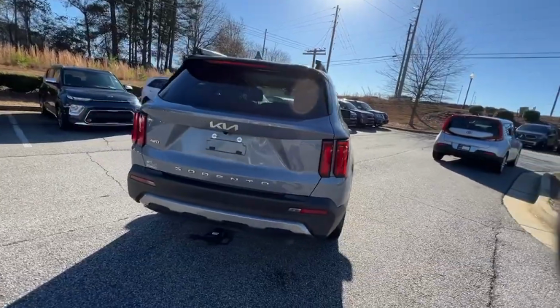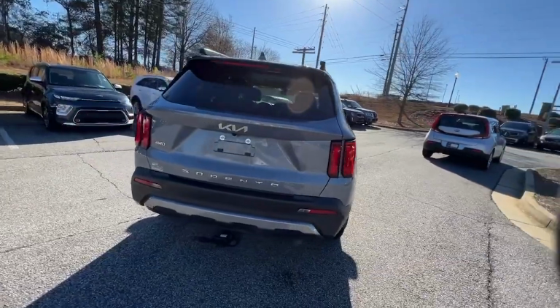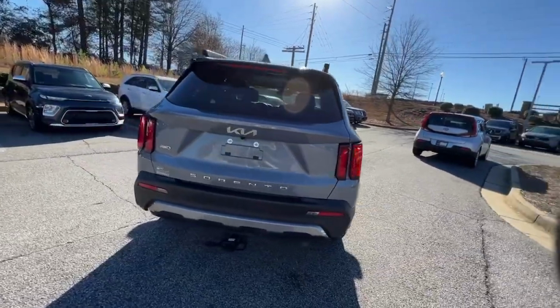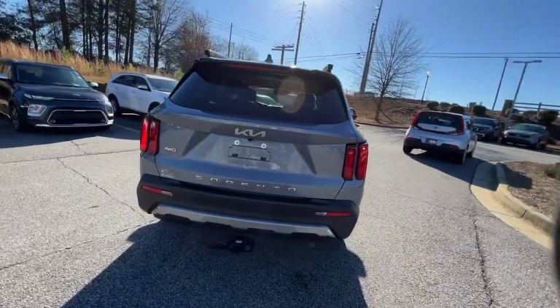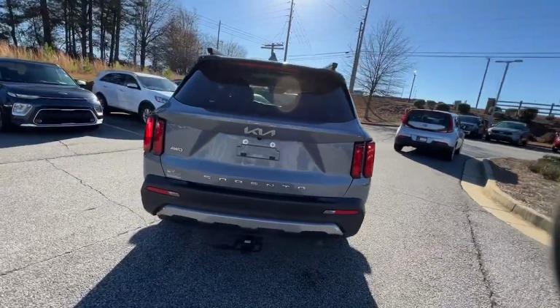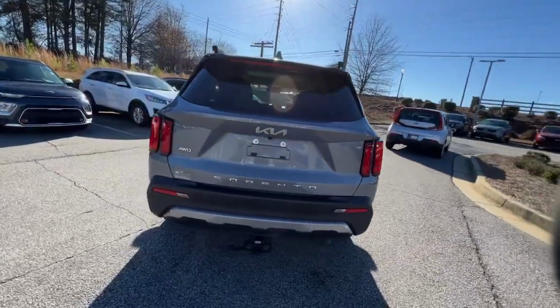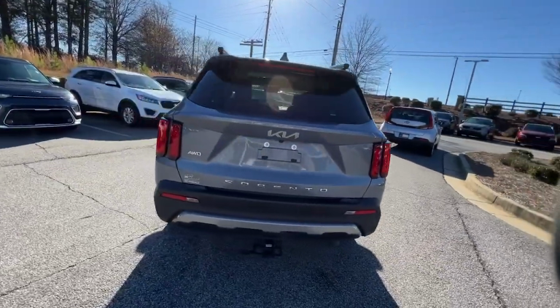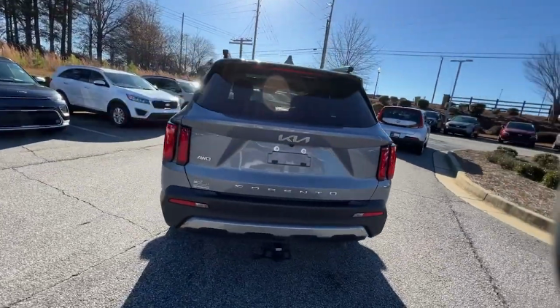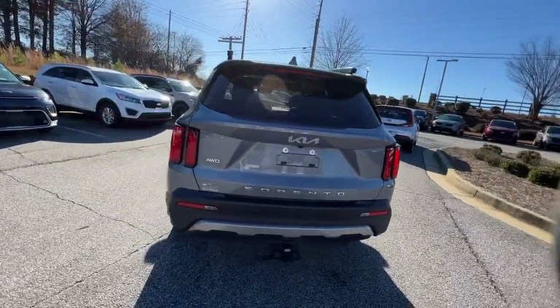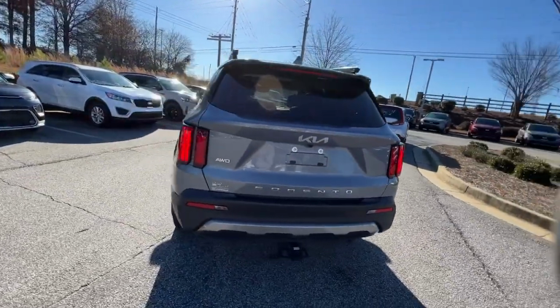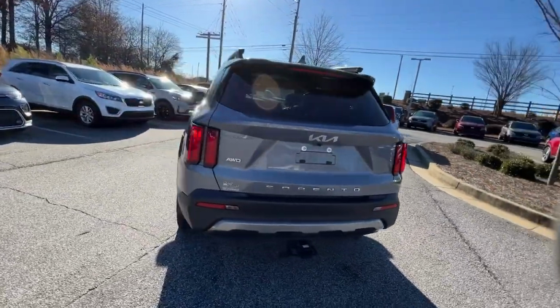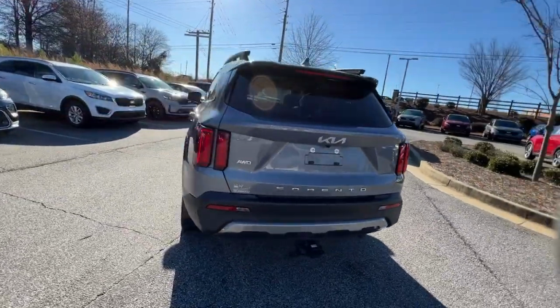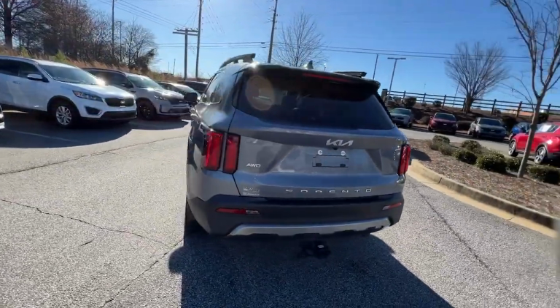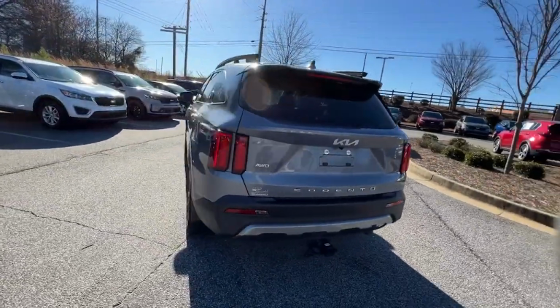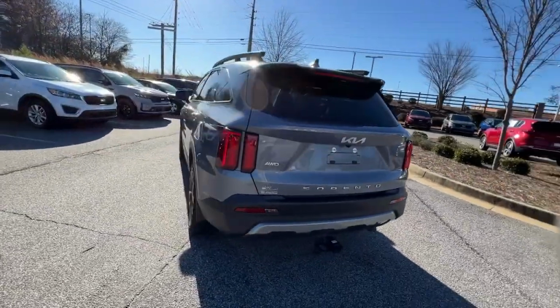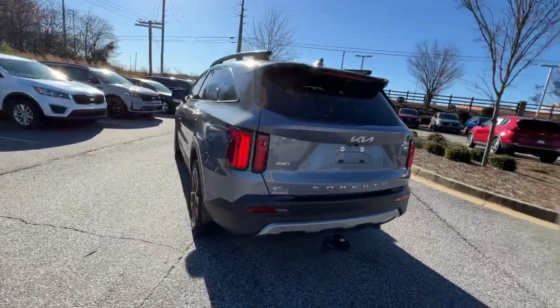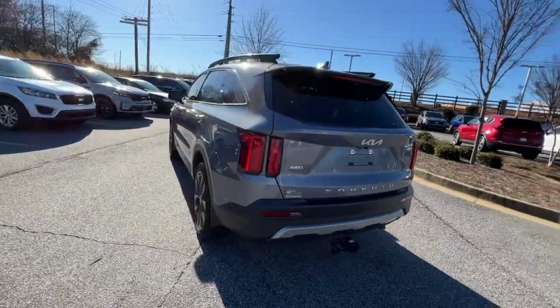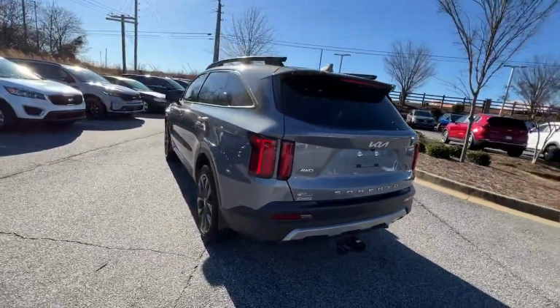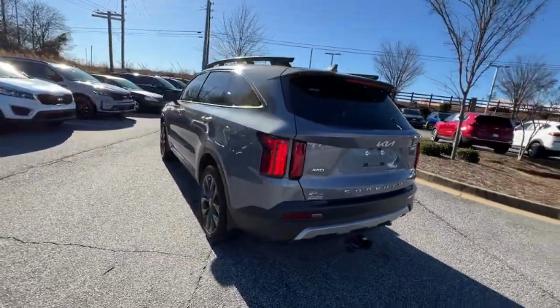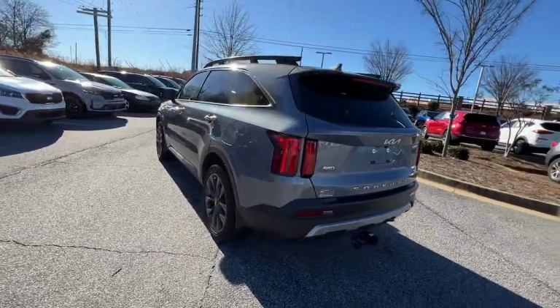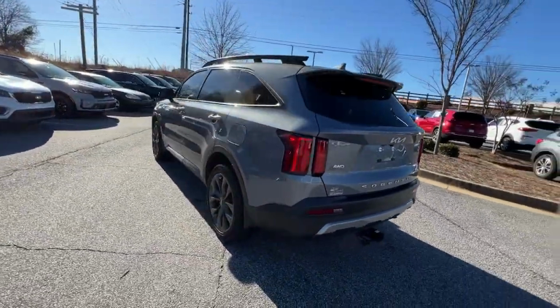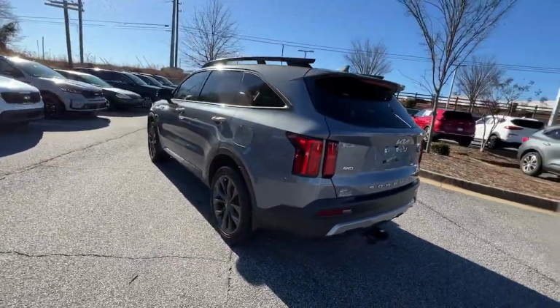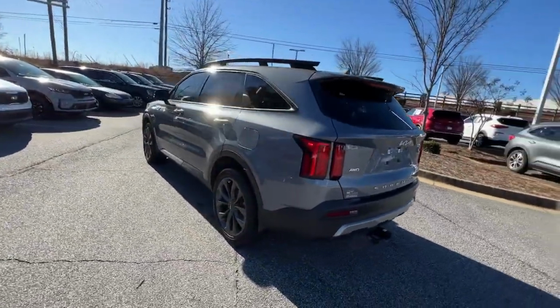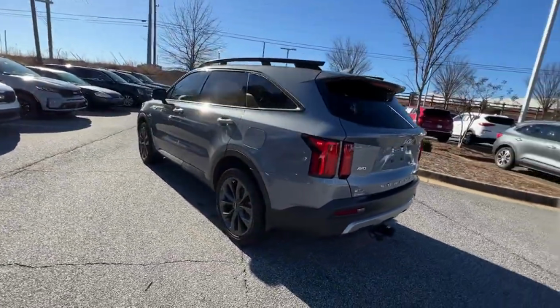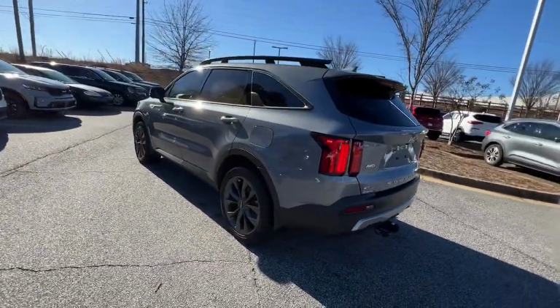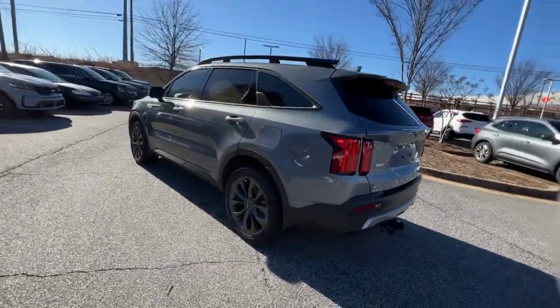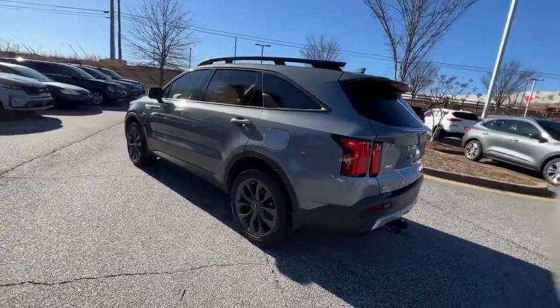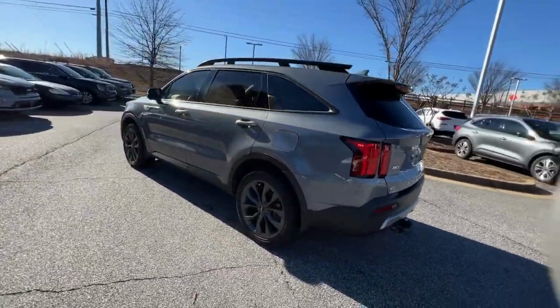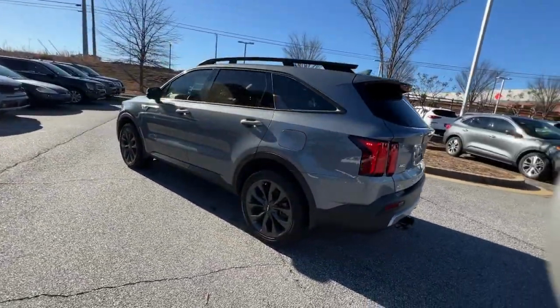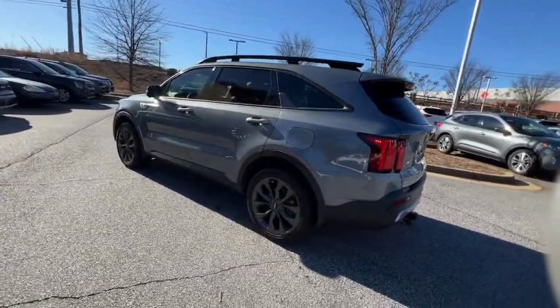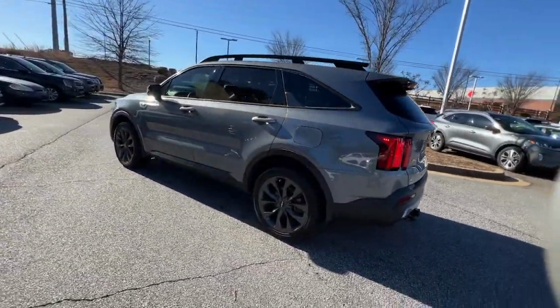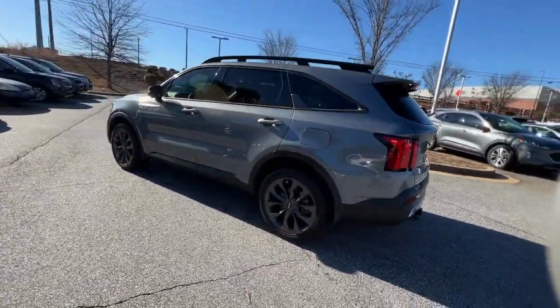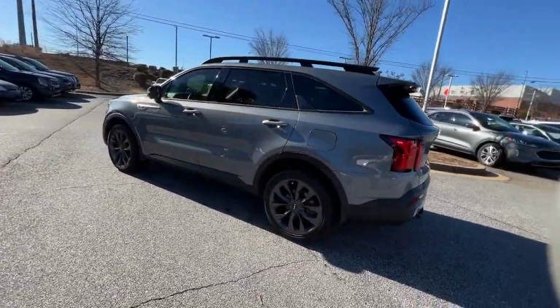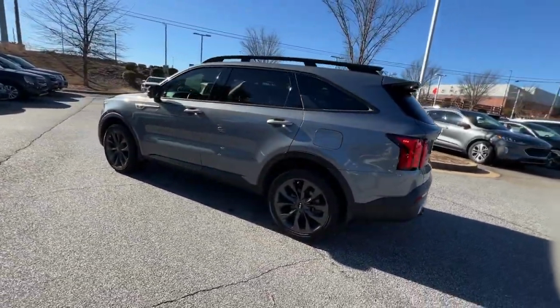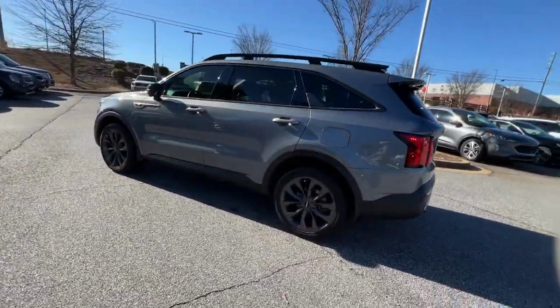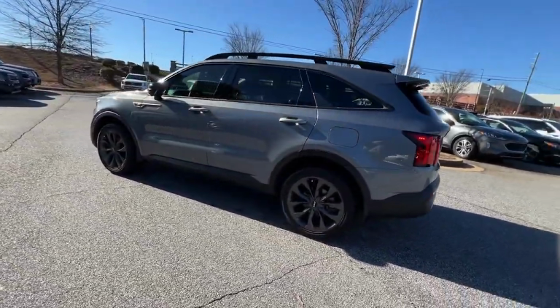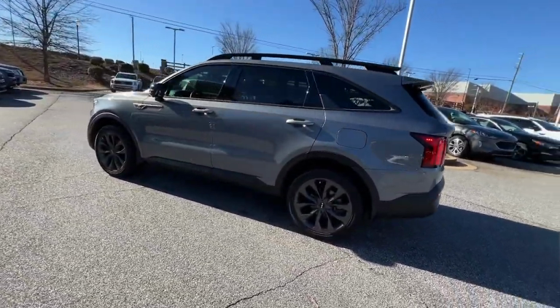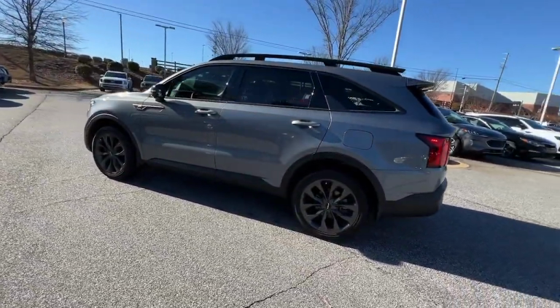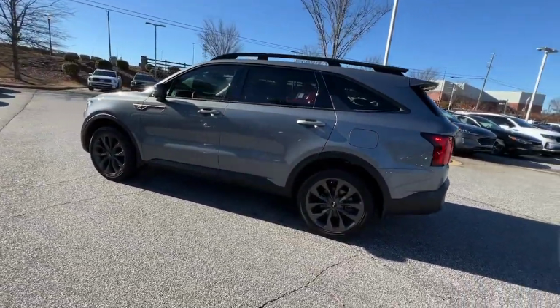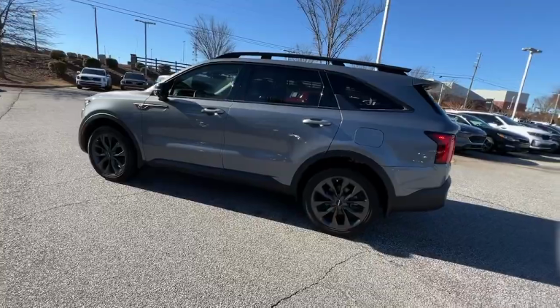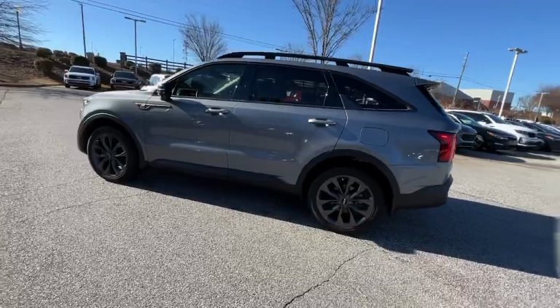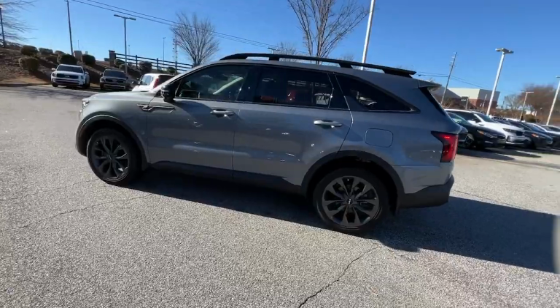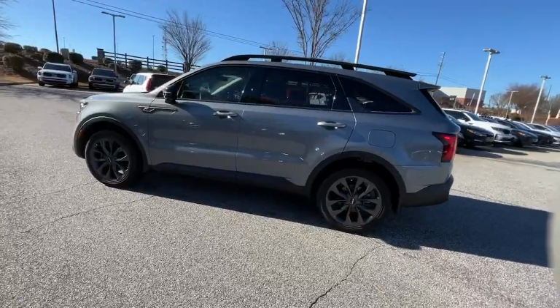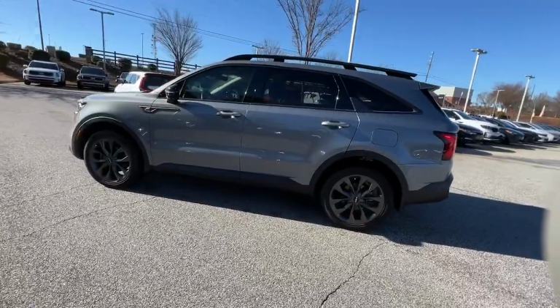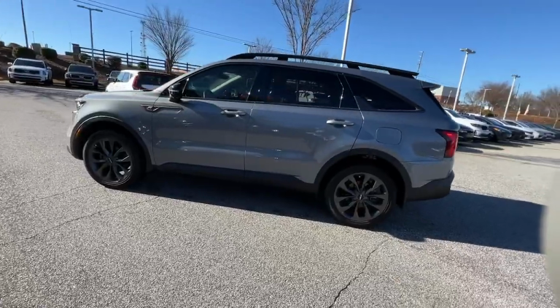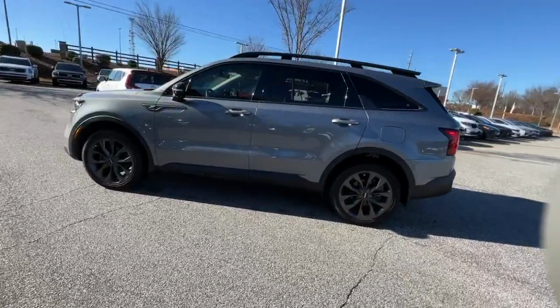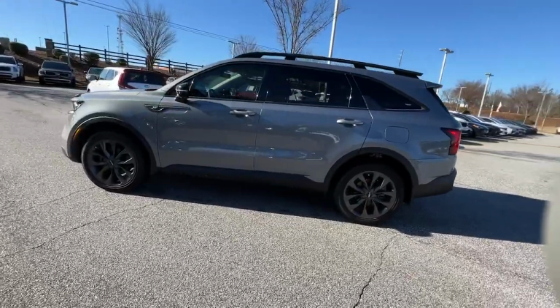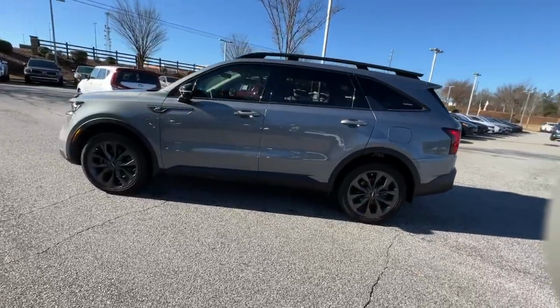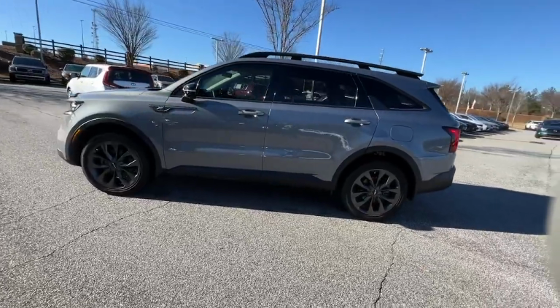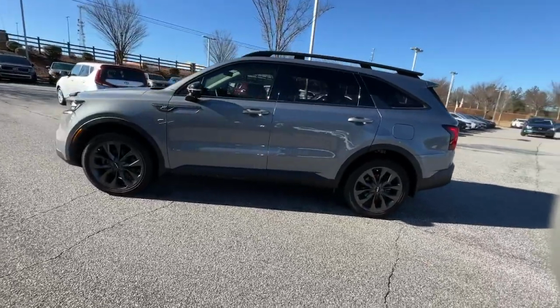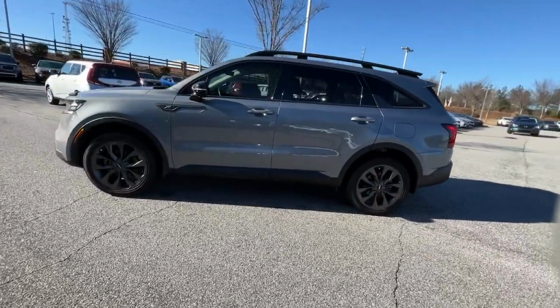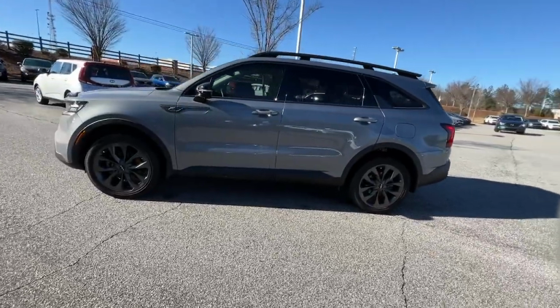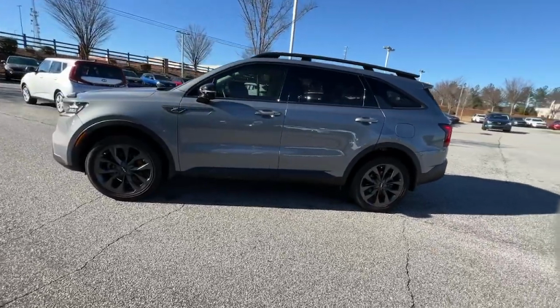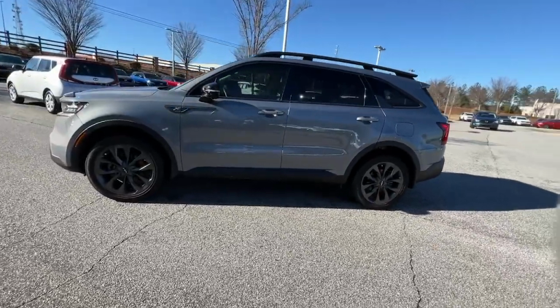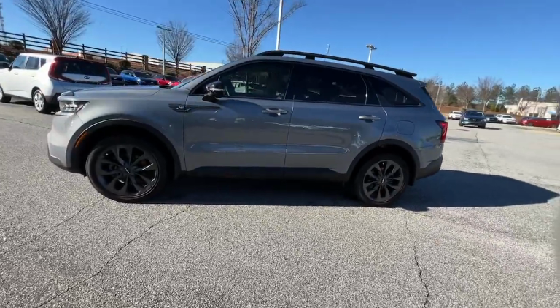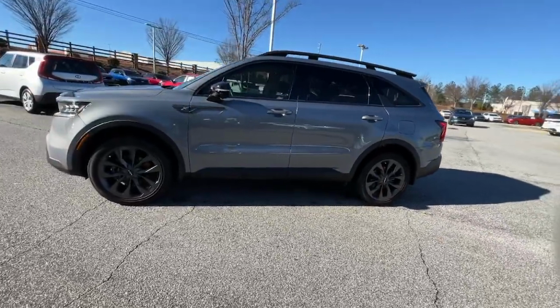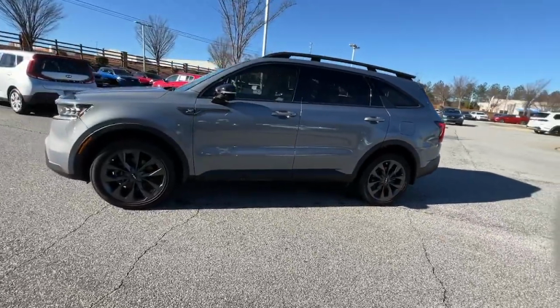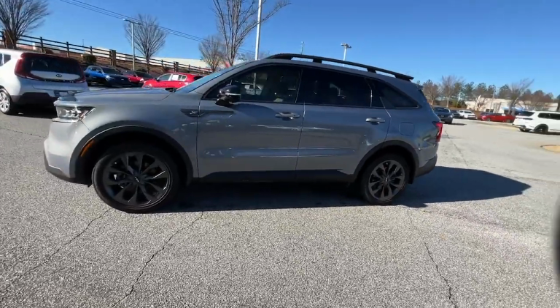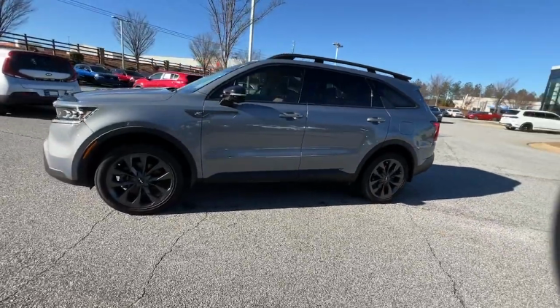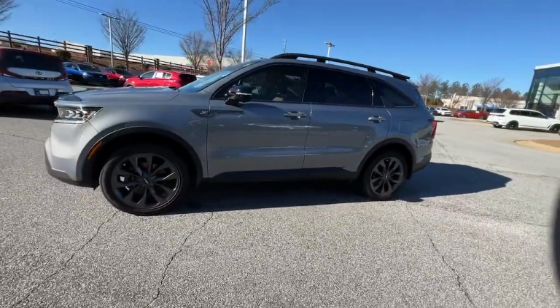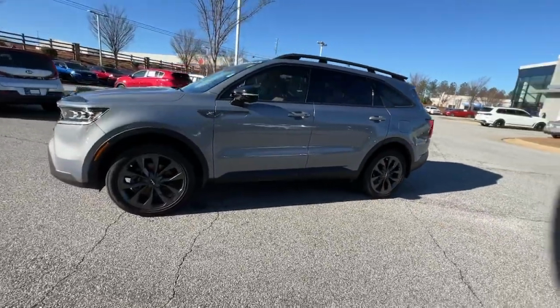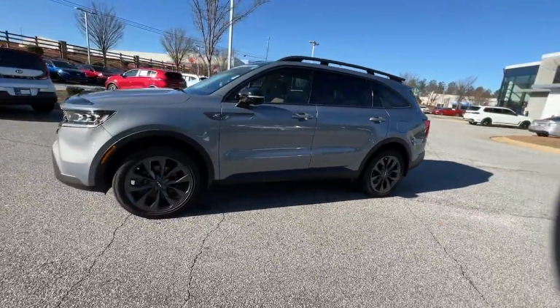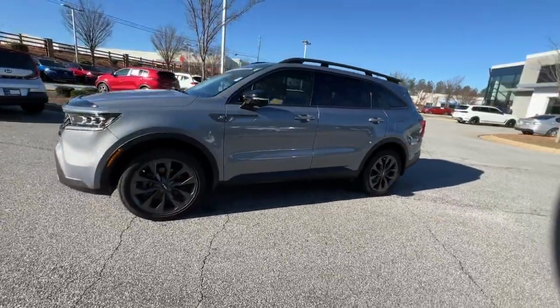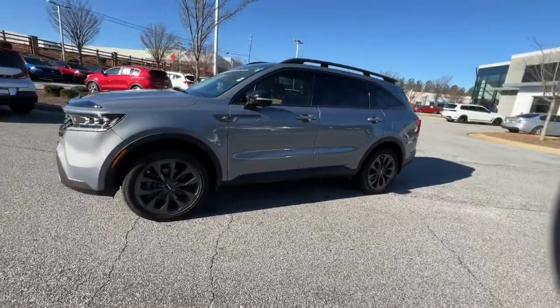This midsize crossover offers a versatile interior layout with three-row seating, a standard infotainment system, and advanced safety features.